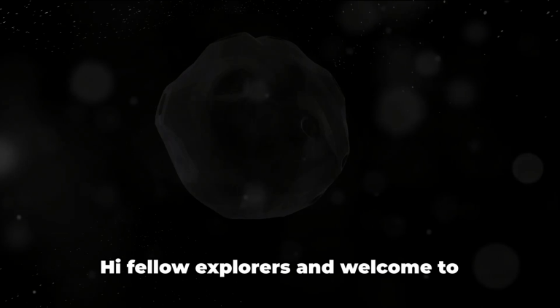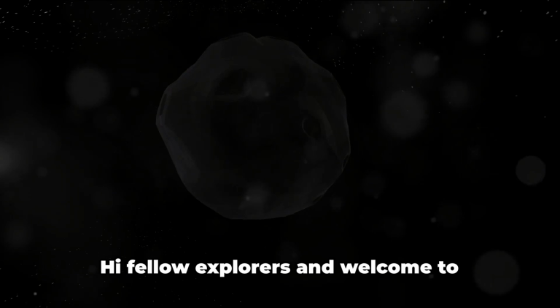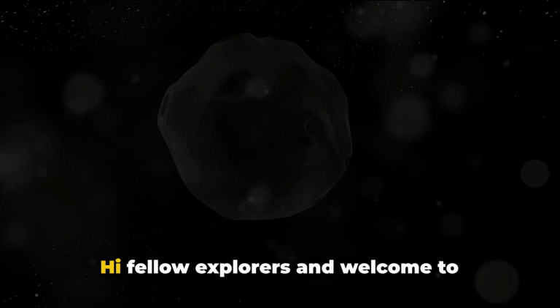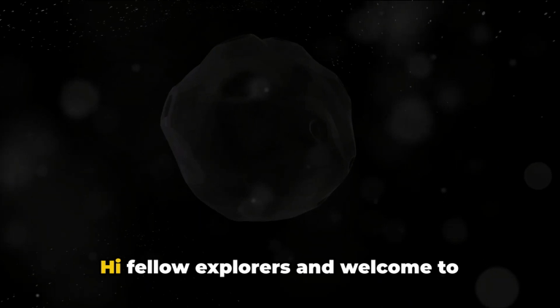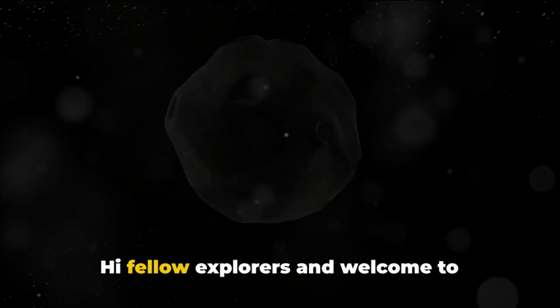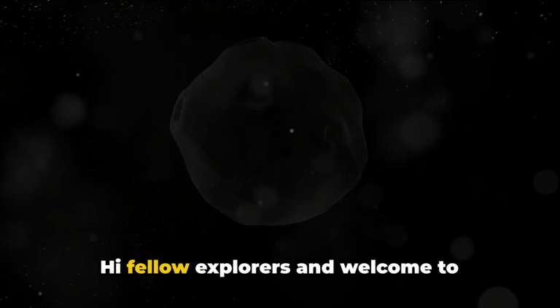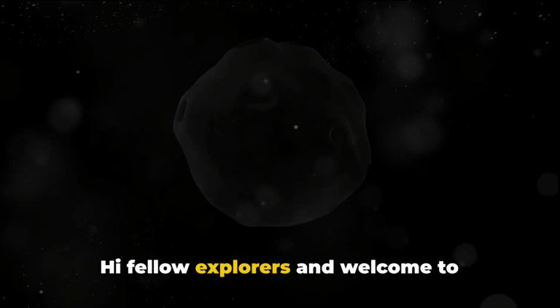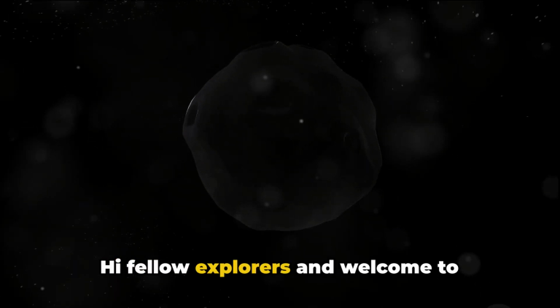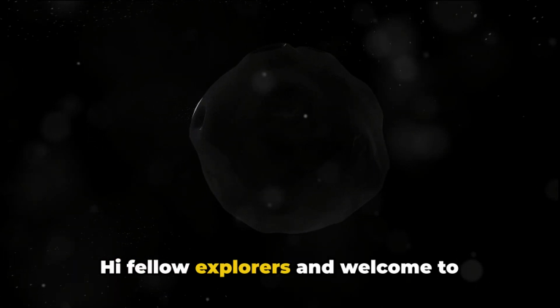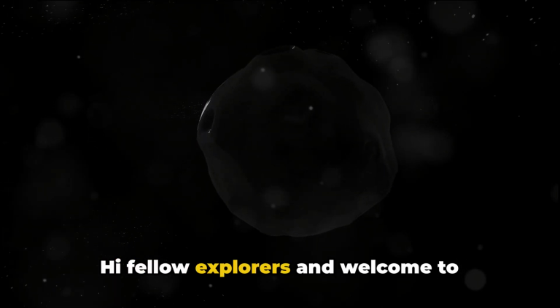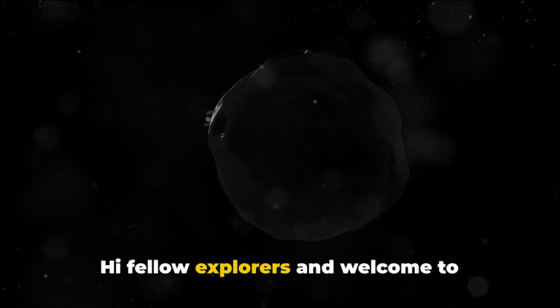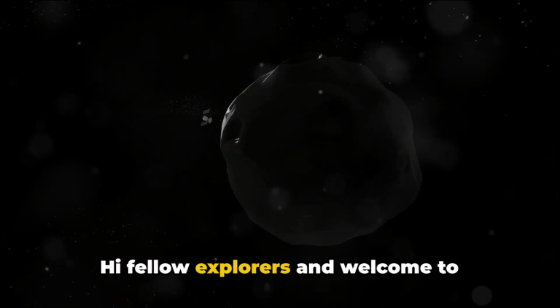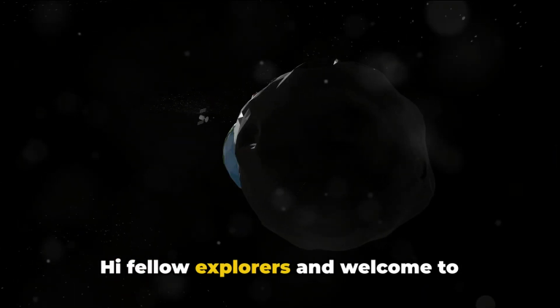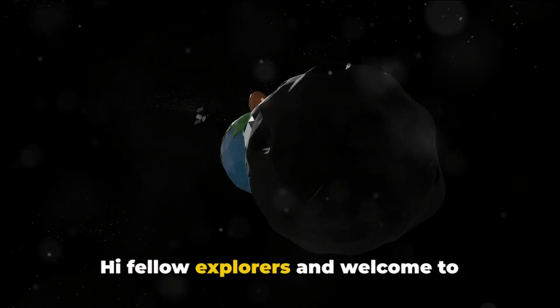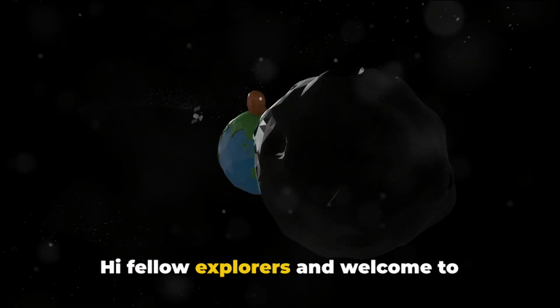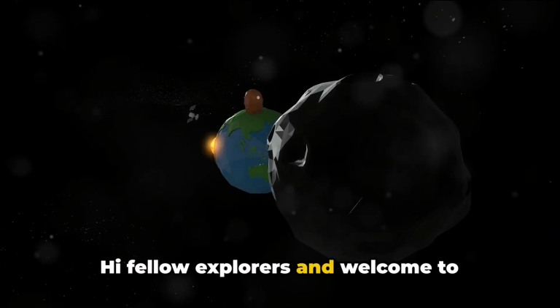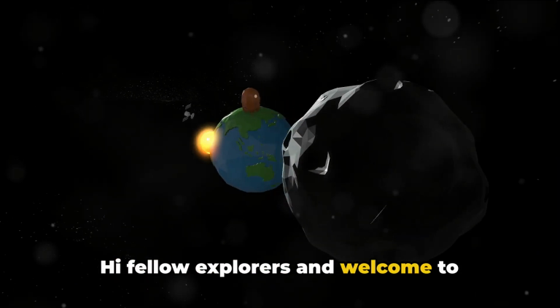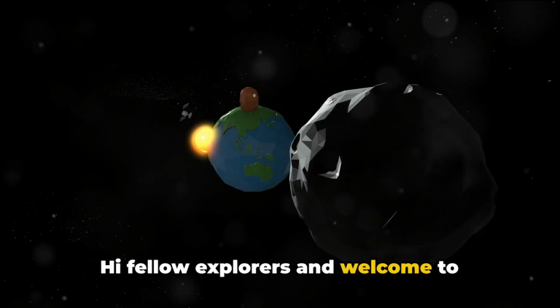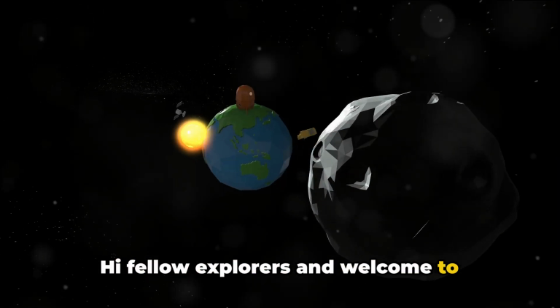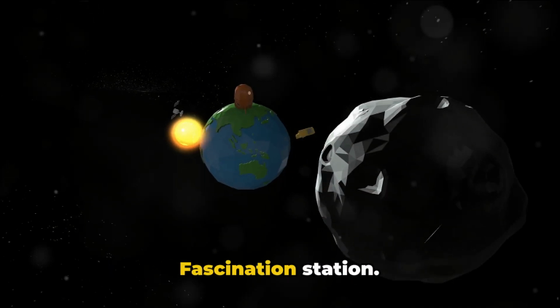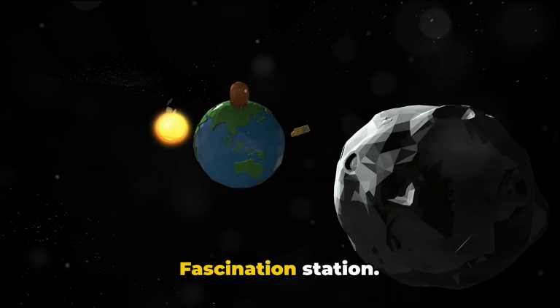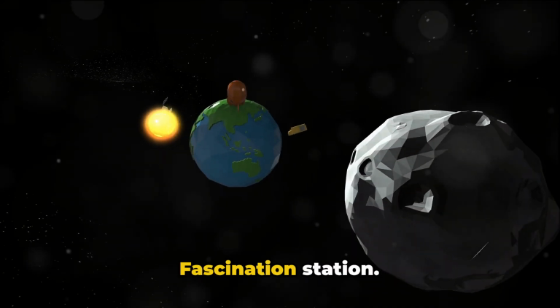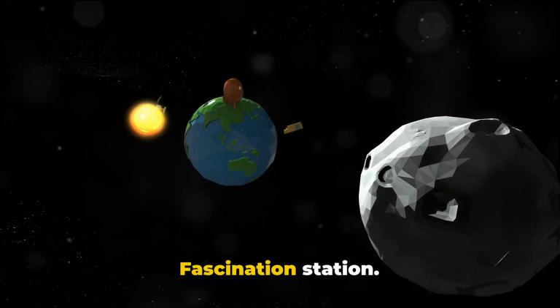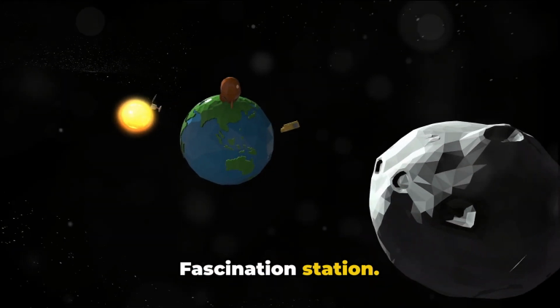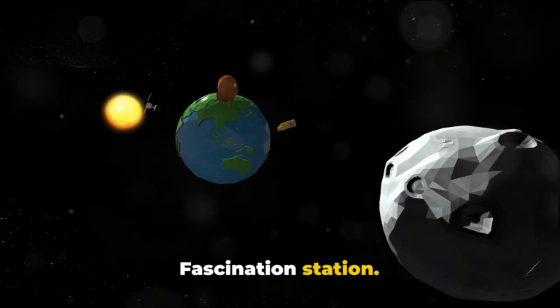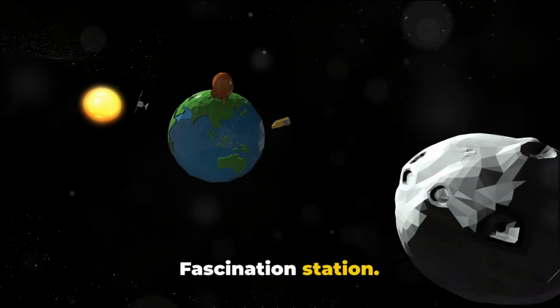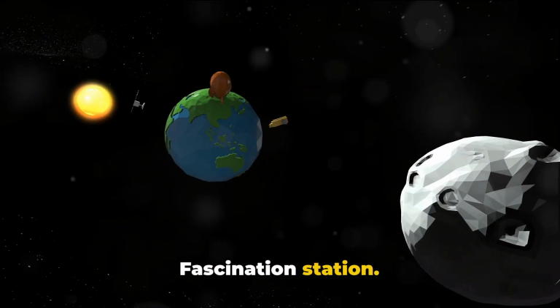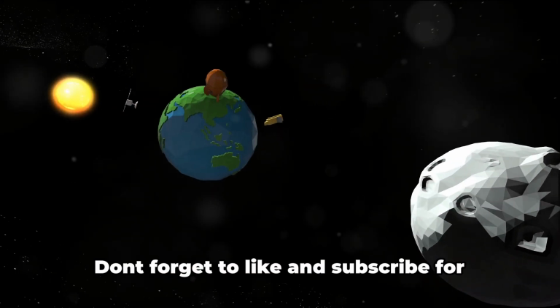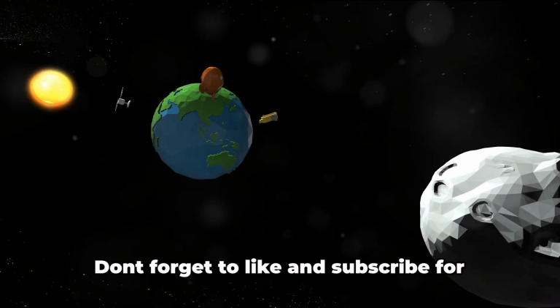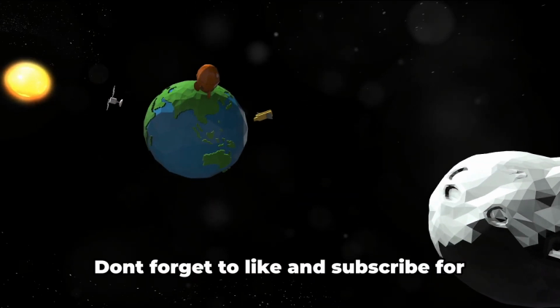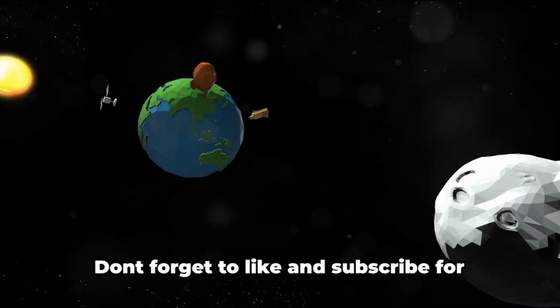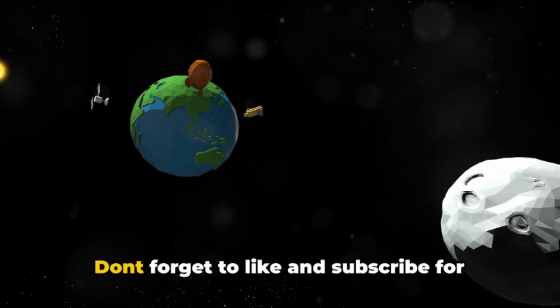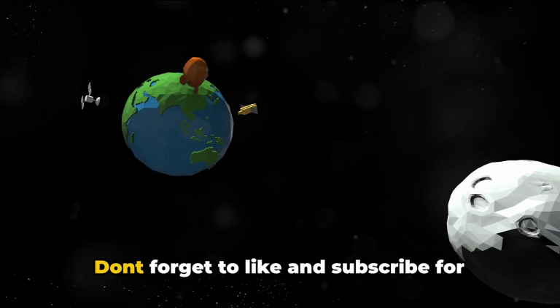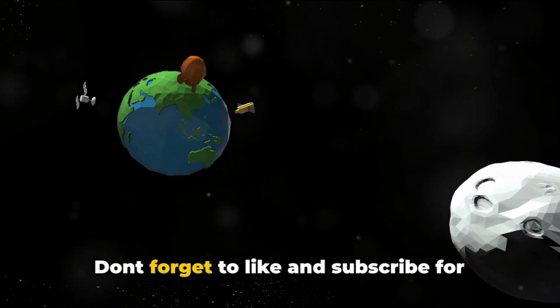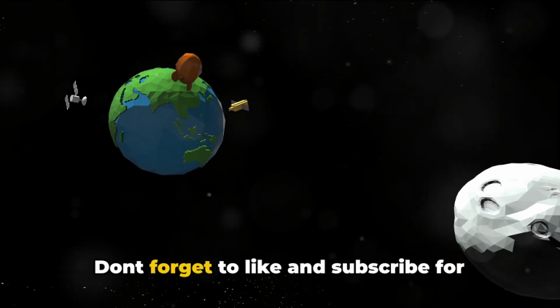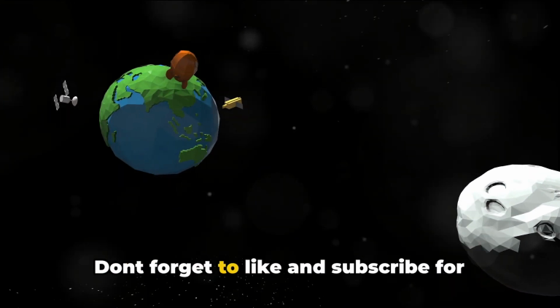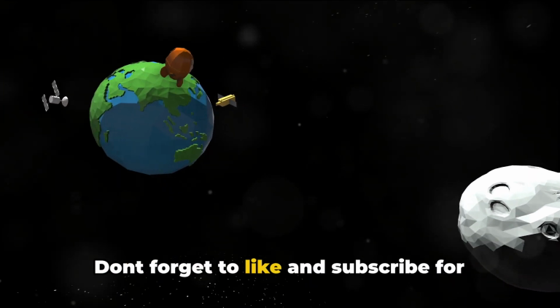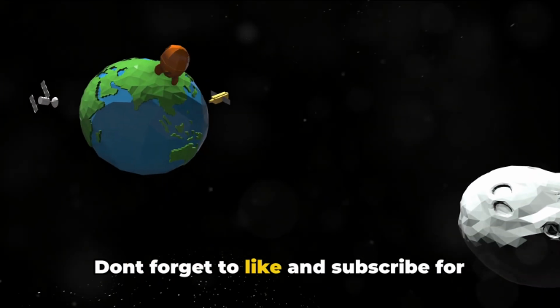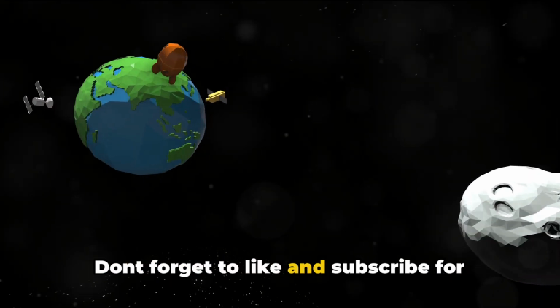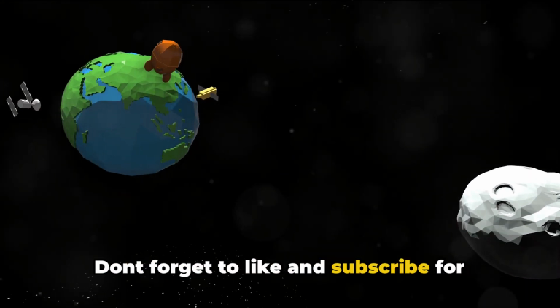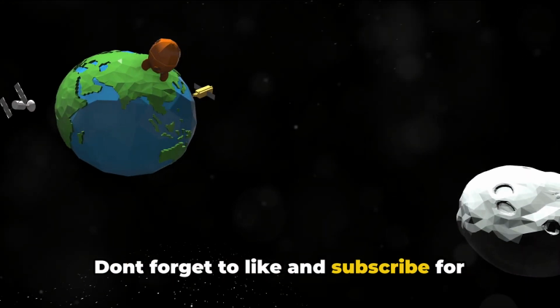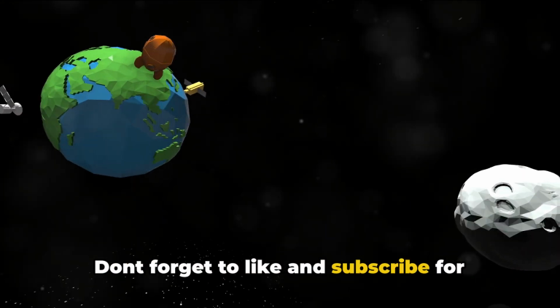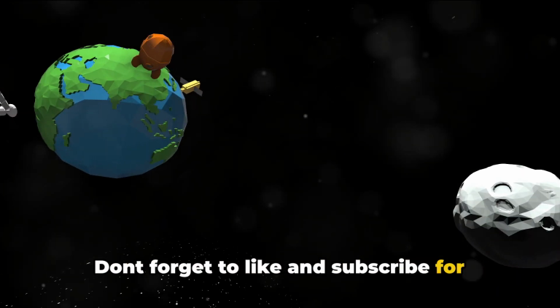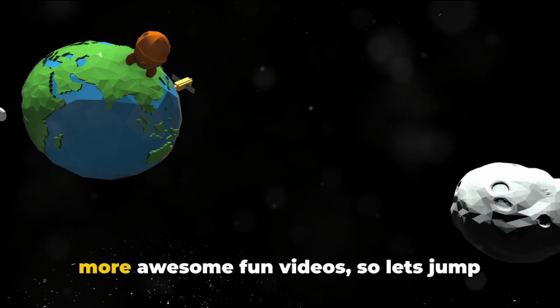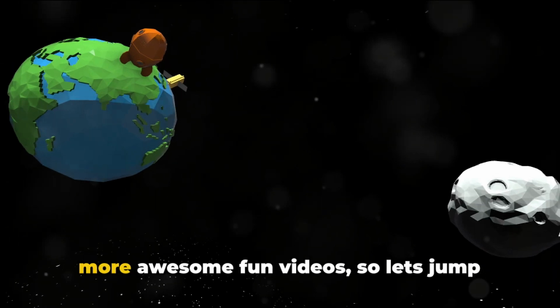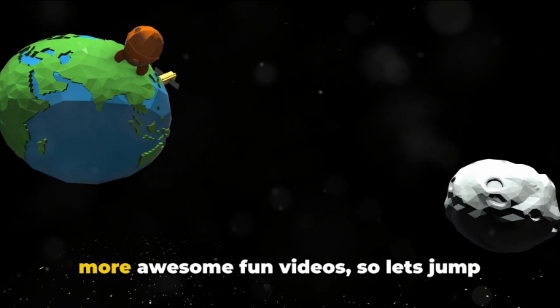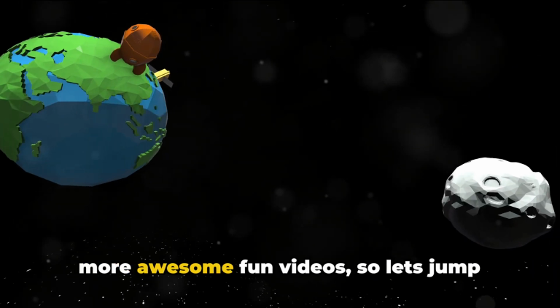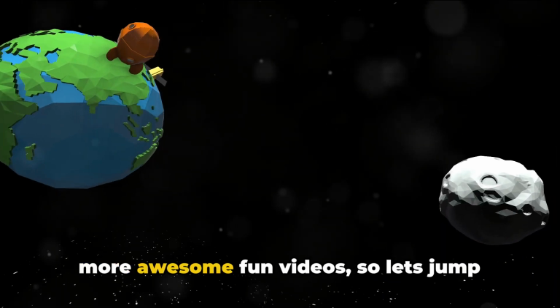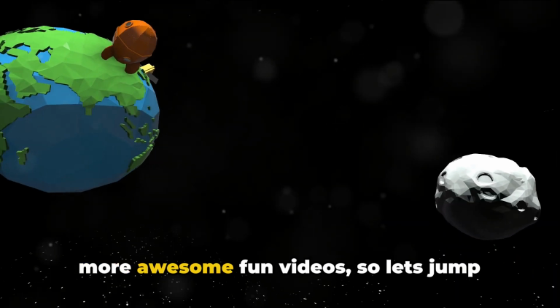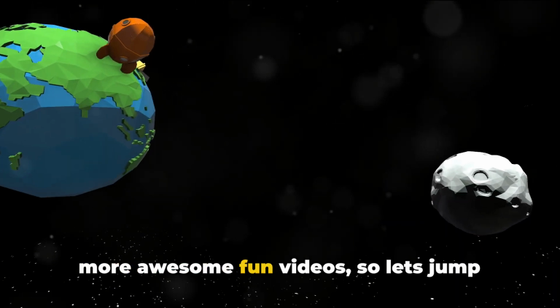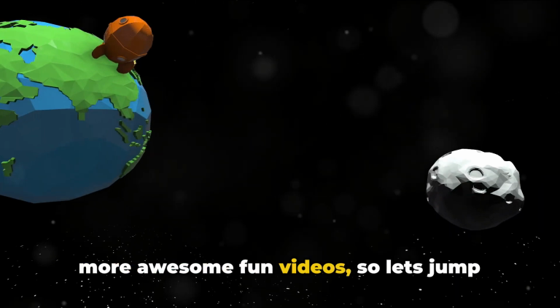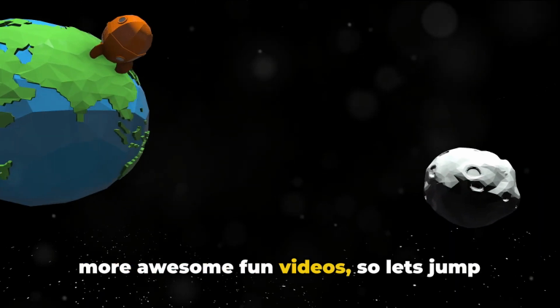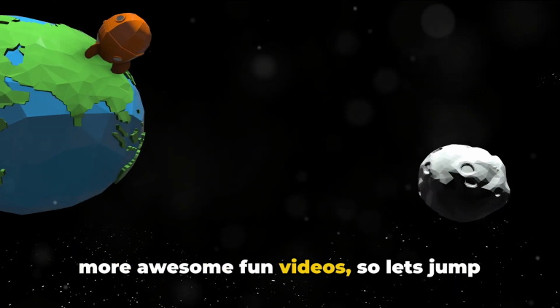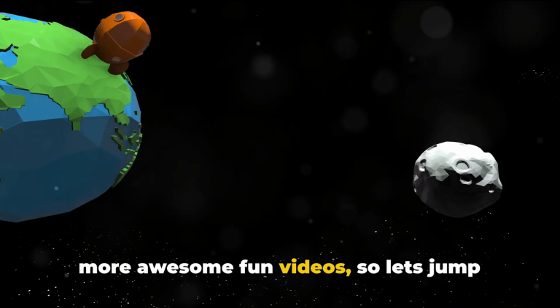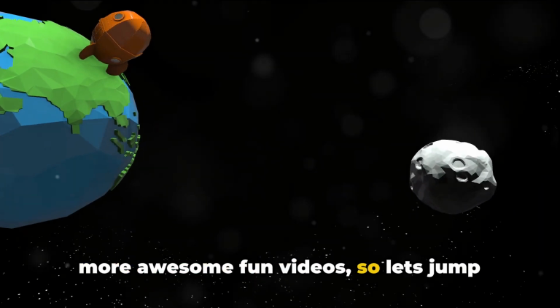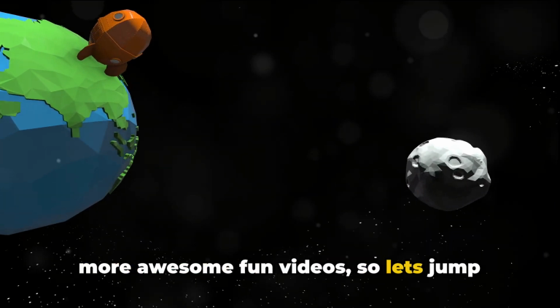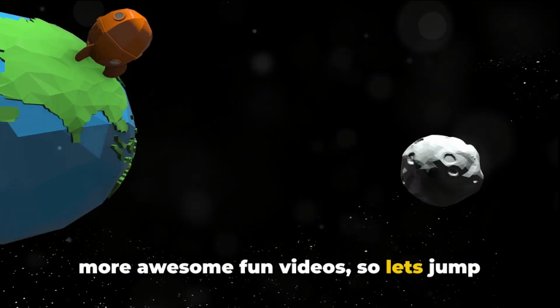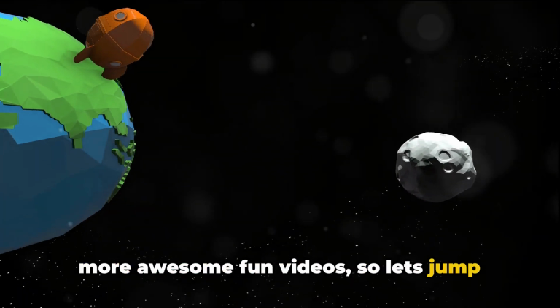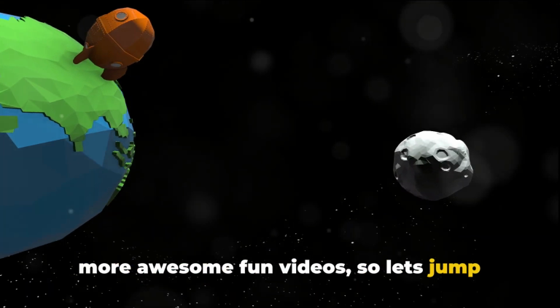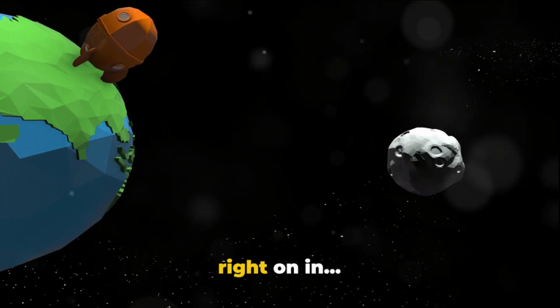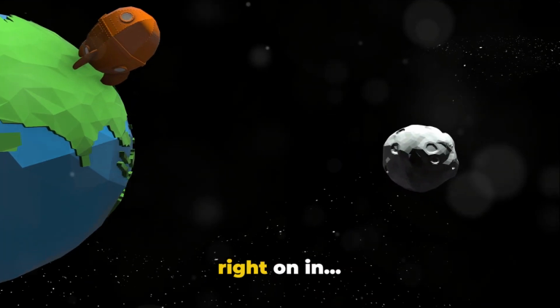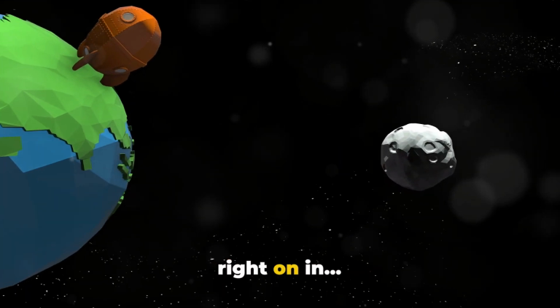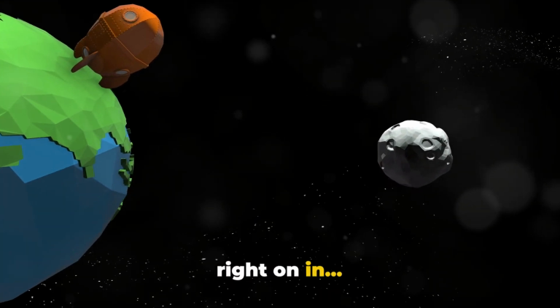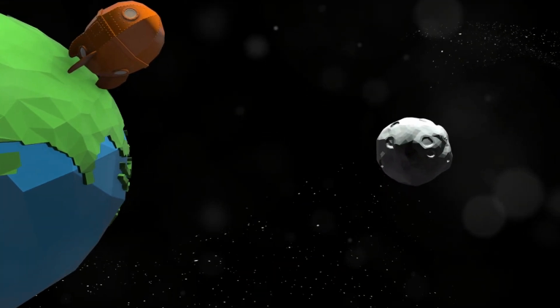Hi fellow explorers, and welcome to Fascination Station. Don't forget to like and subscribe for more awesome fun videos, so let's jump right on in.